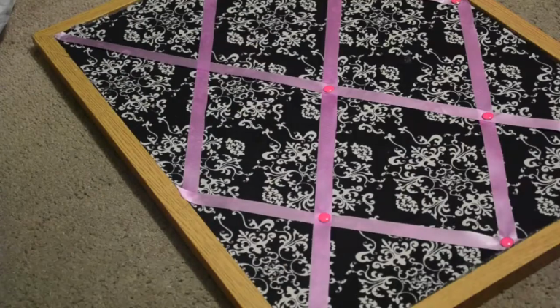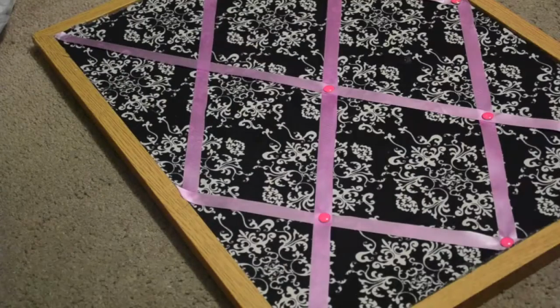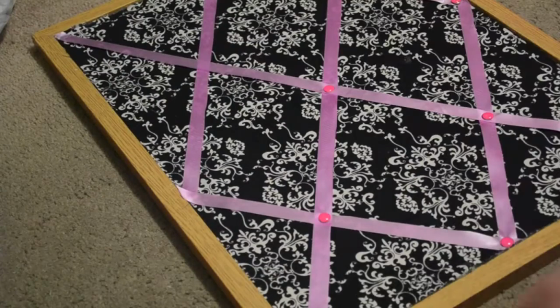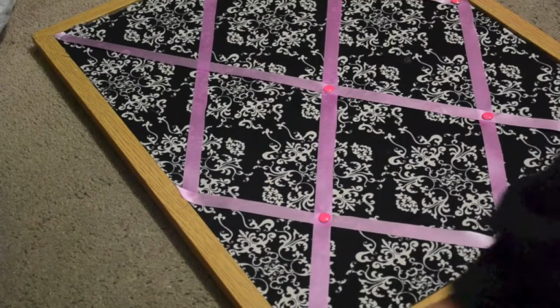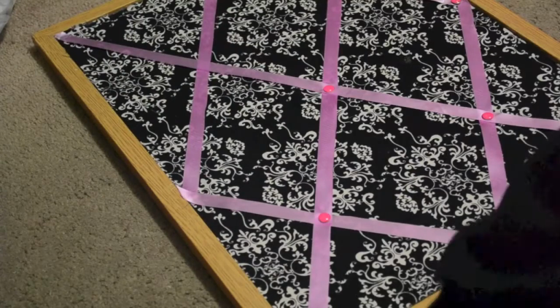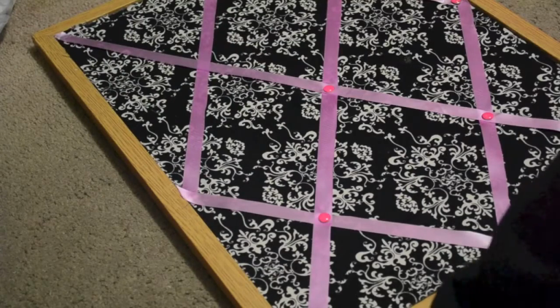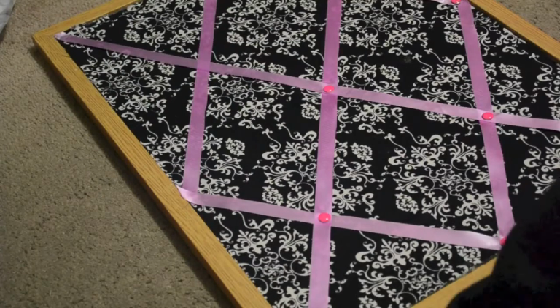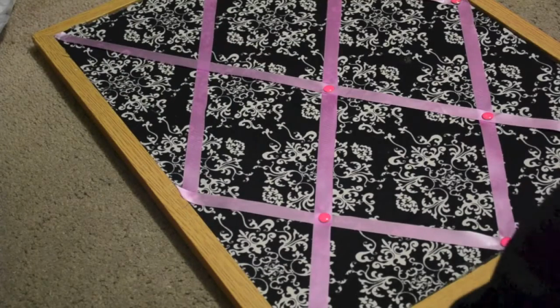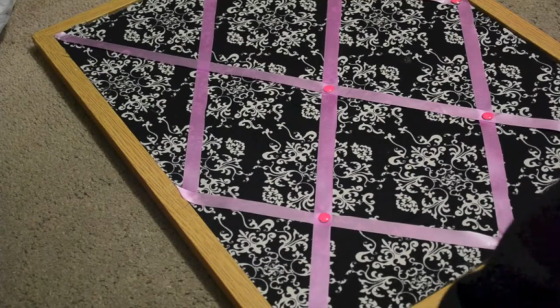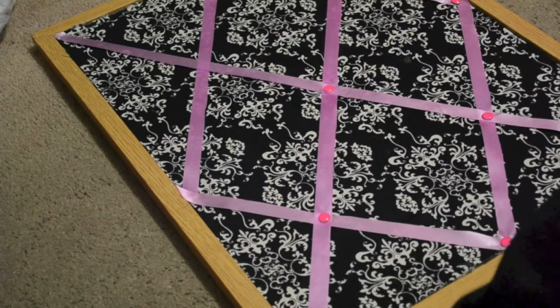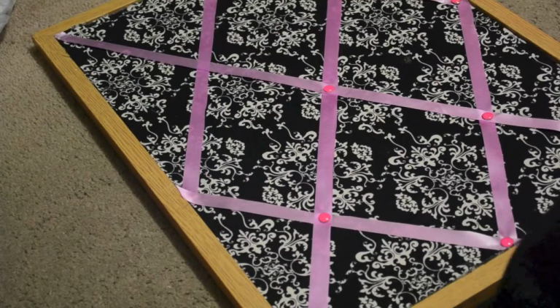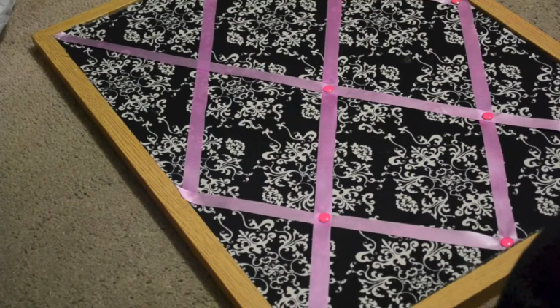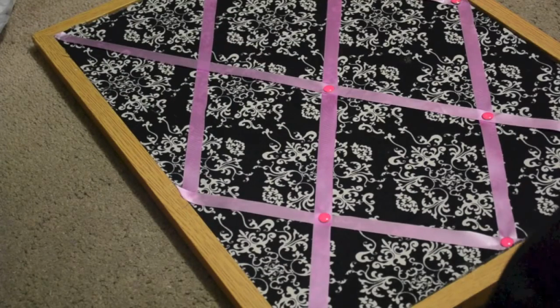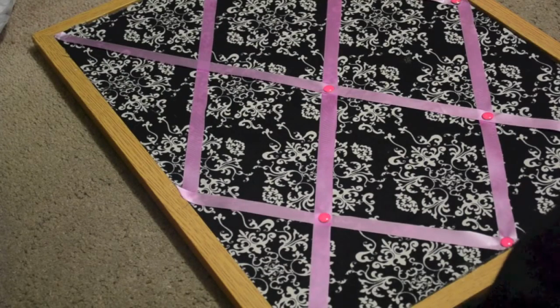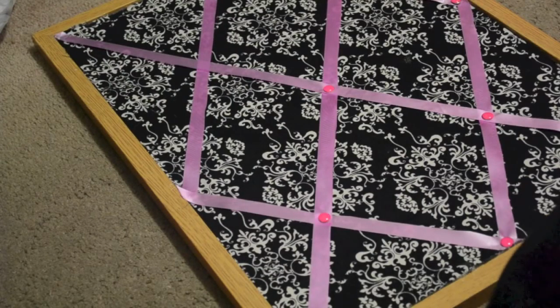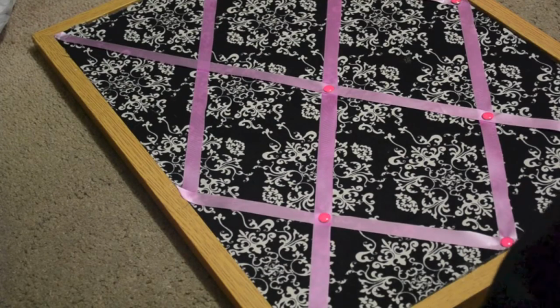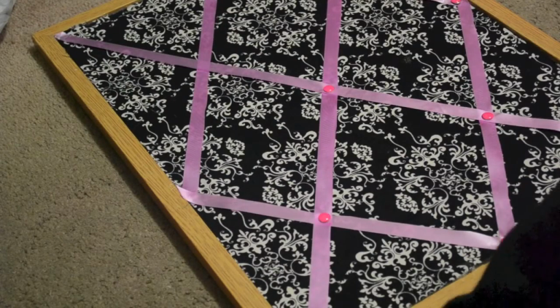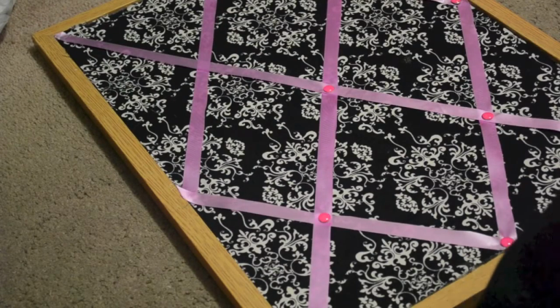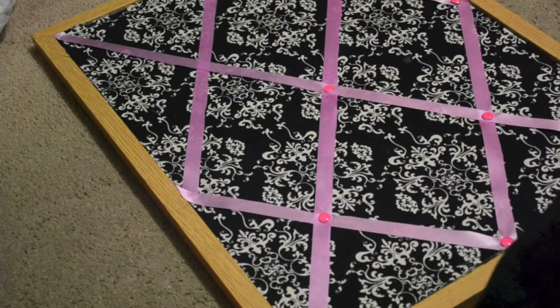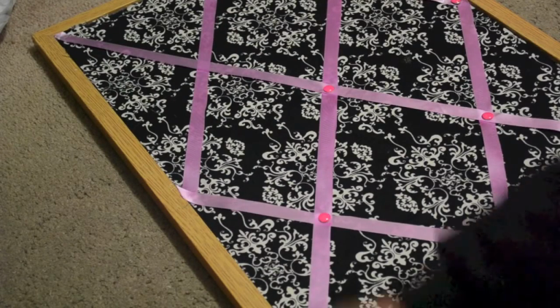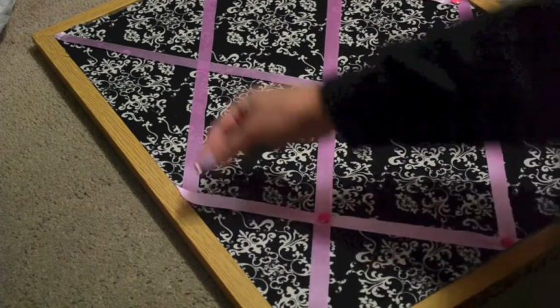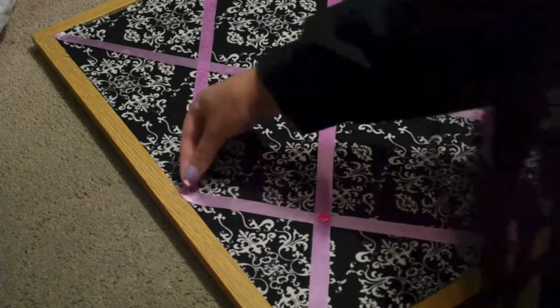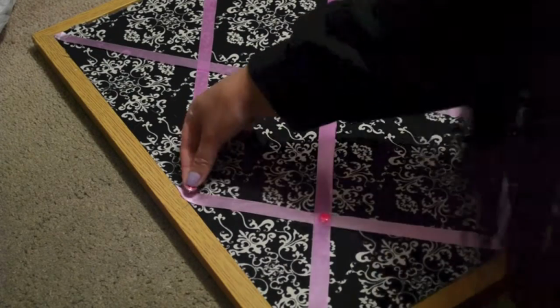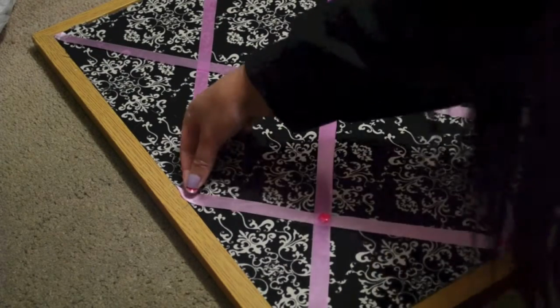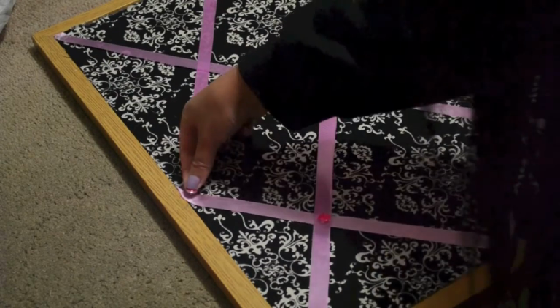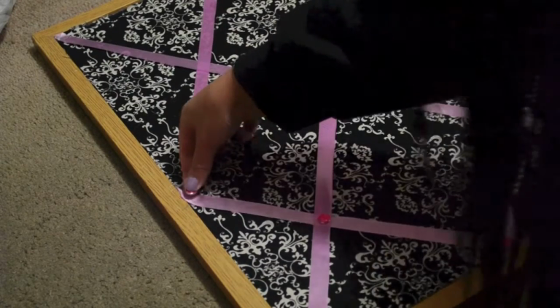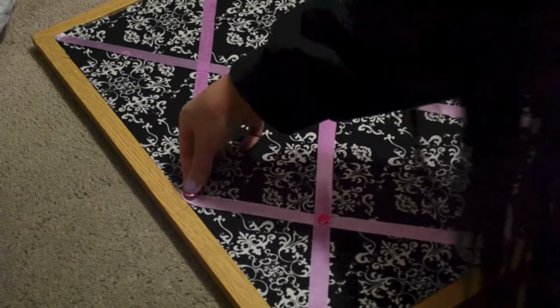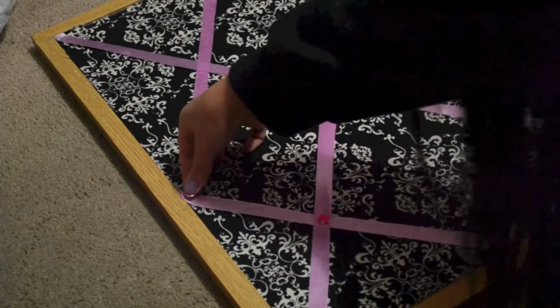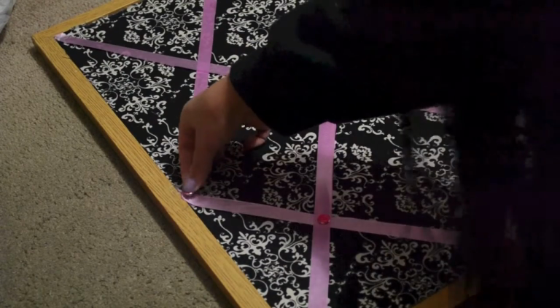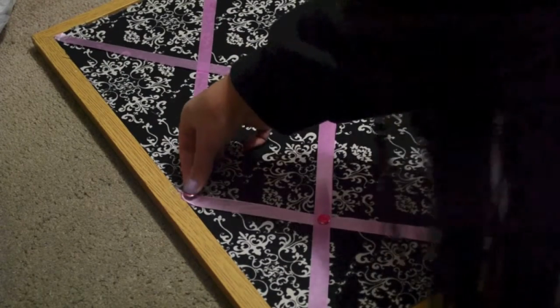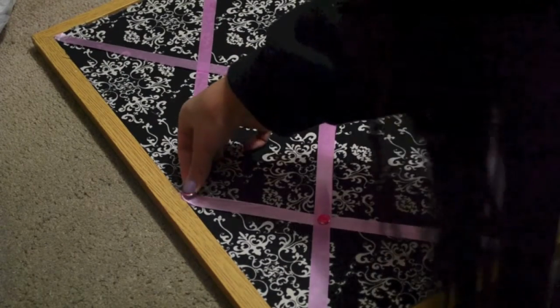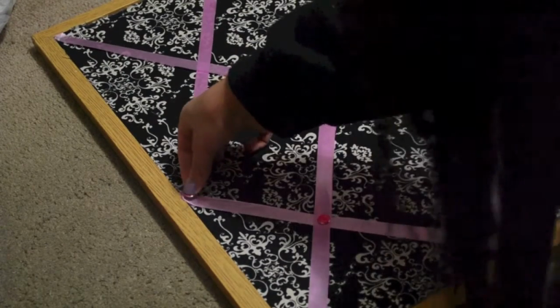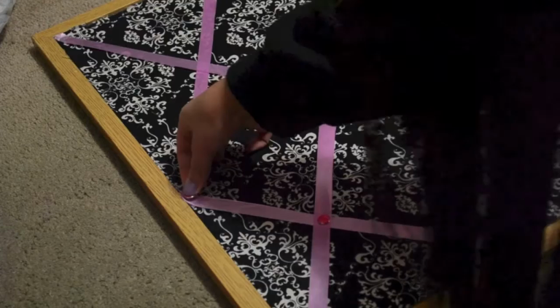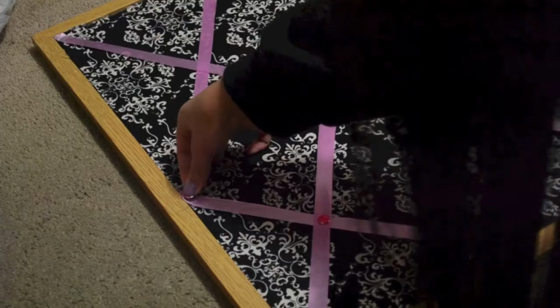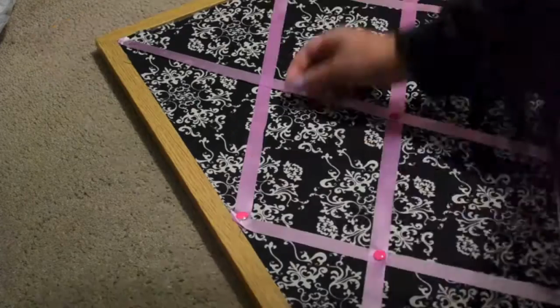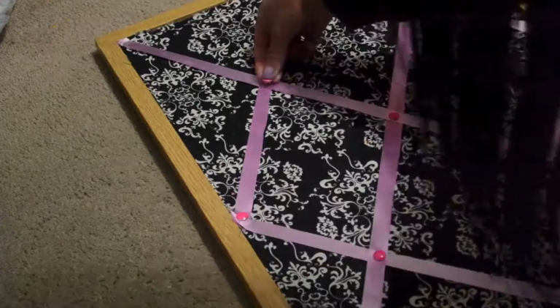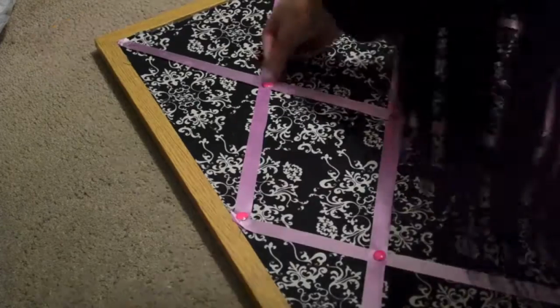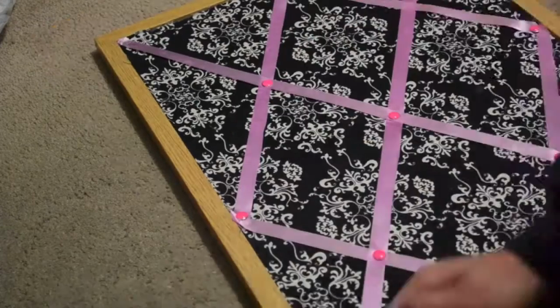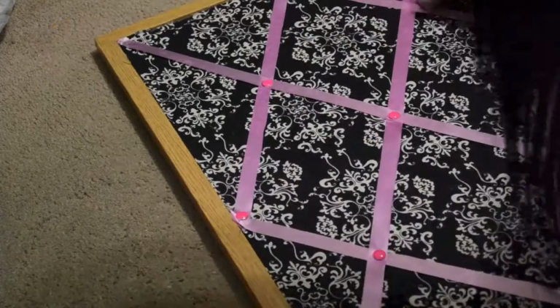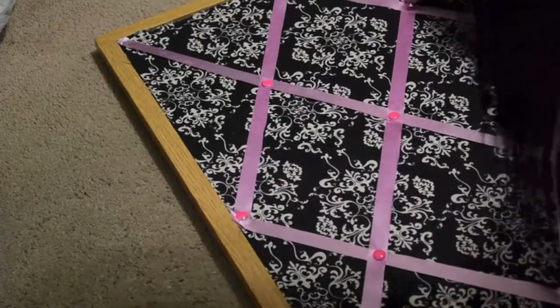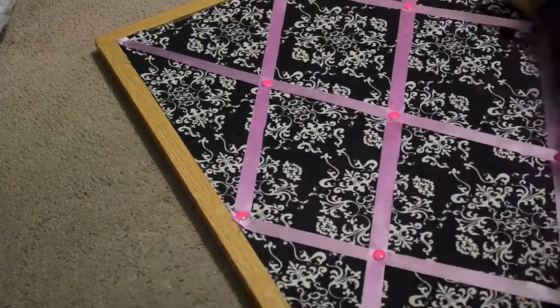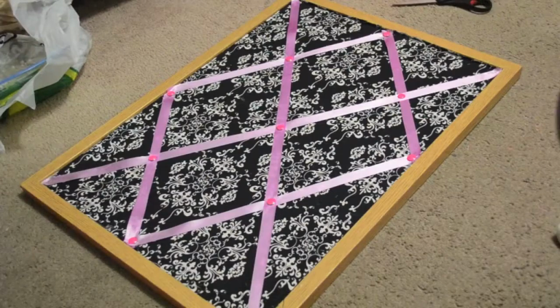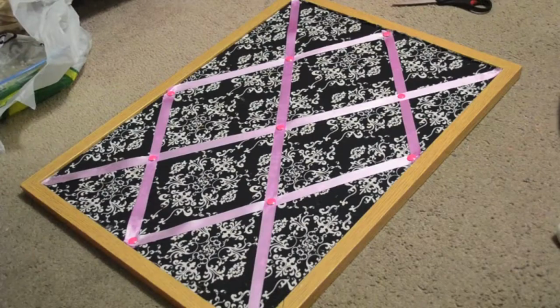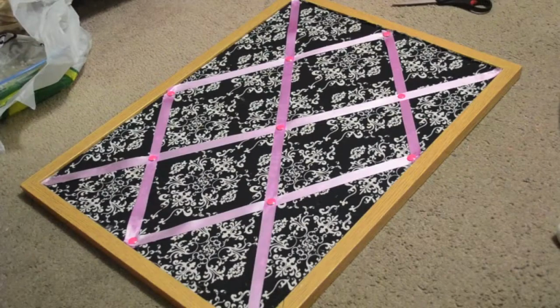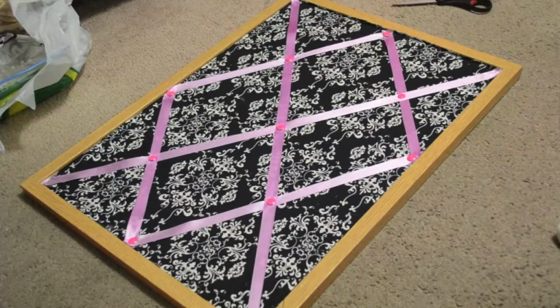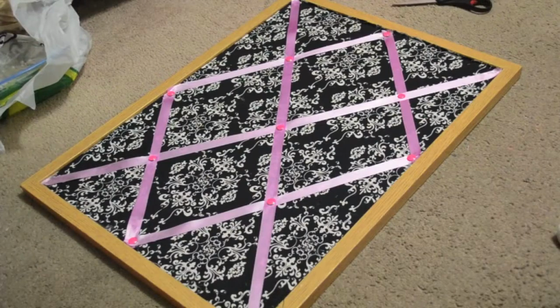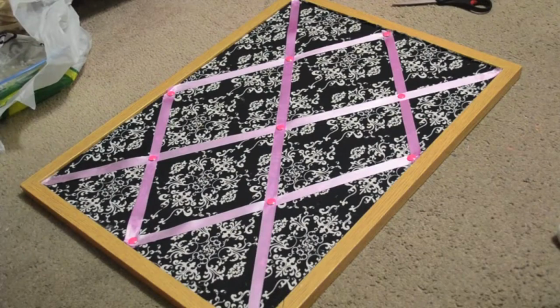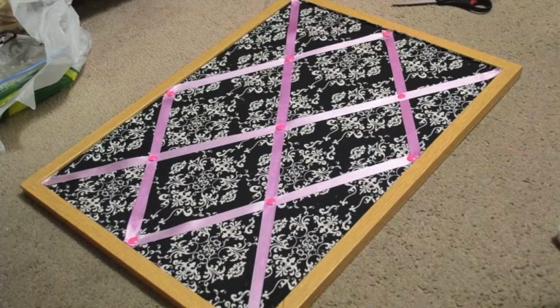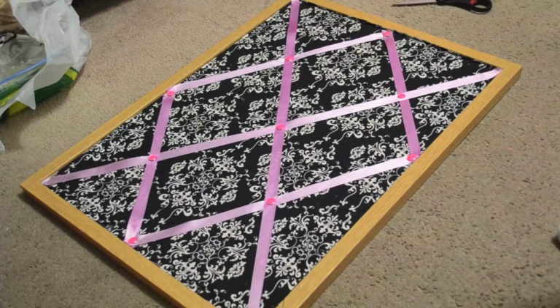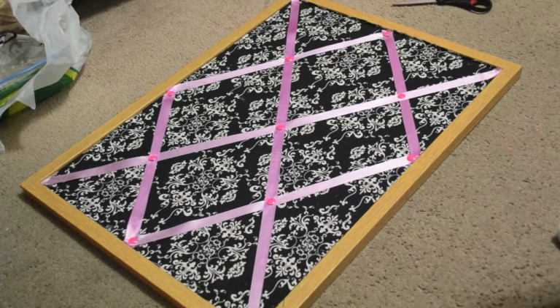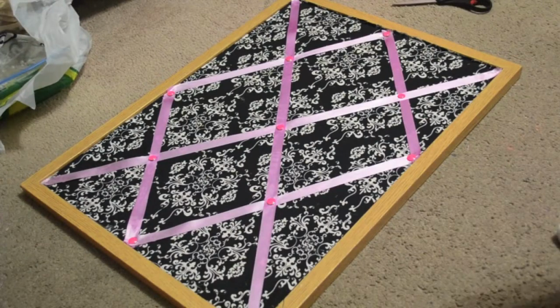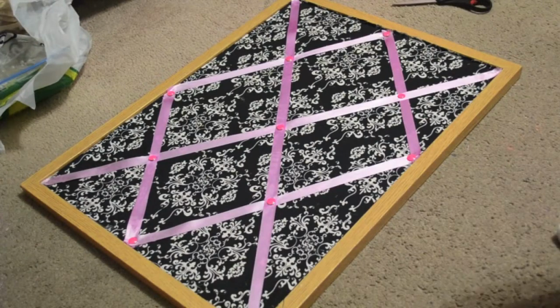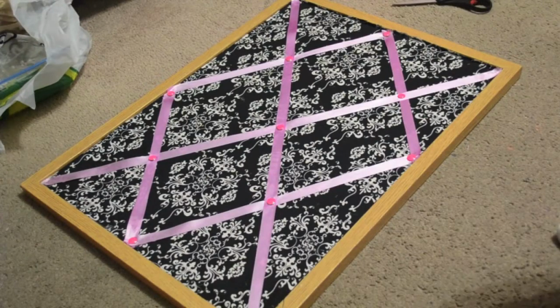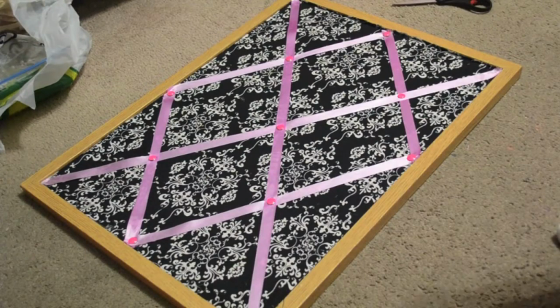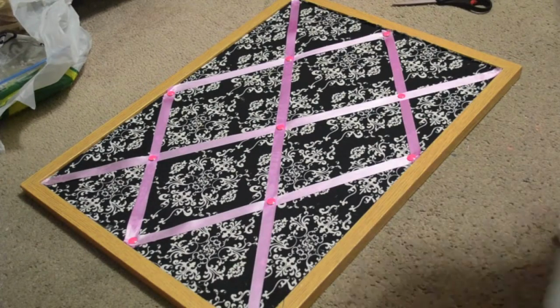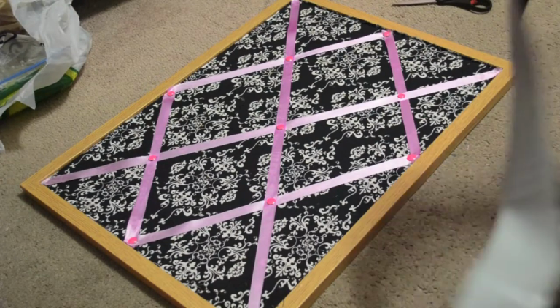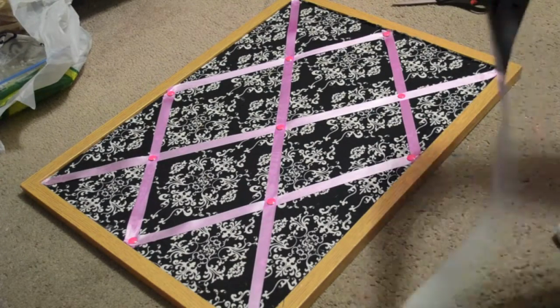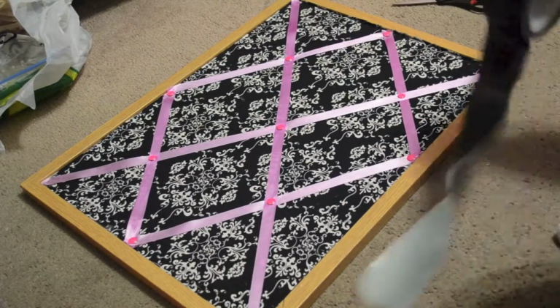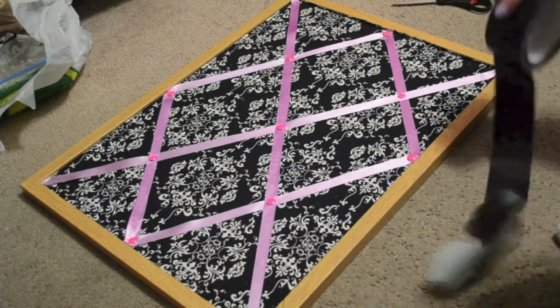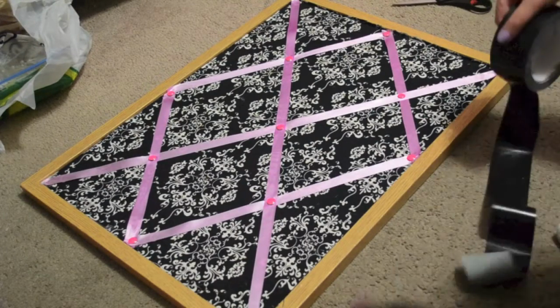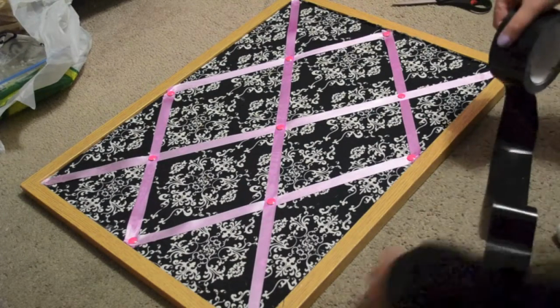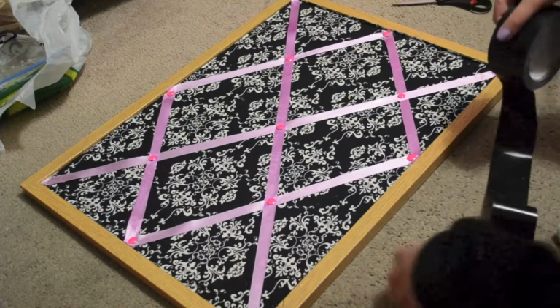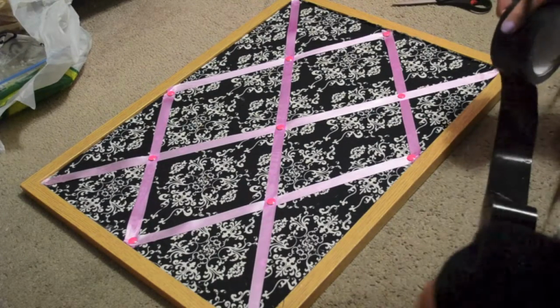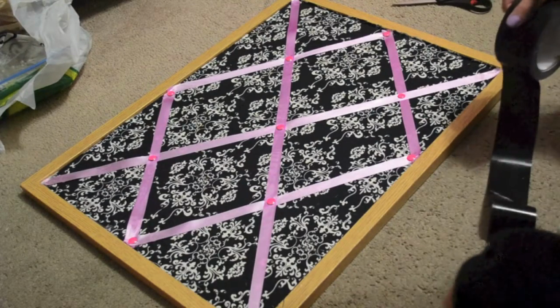After you're done glueing all your ribbons together, push the push pins along the diamond pattern and in the center.